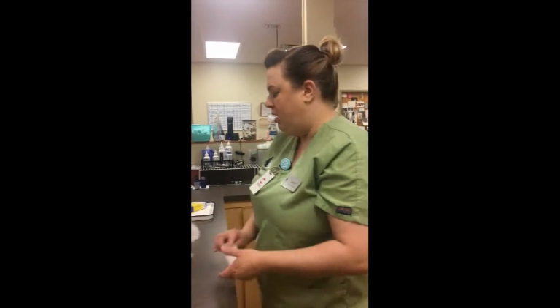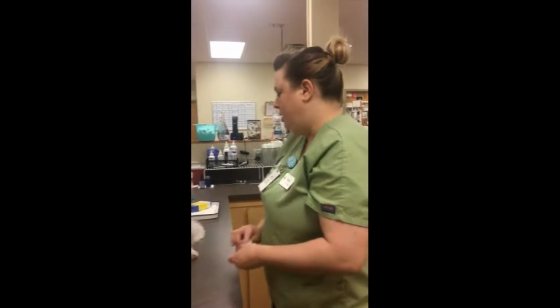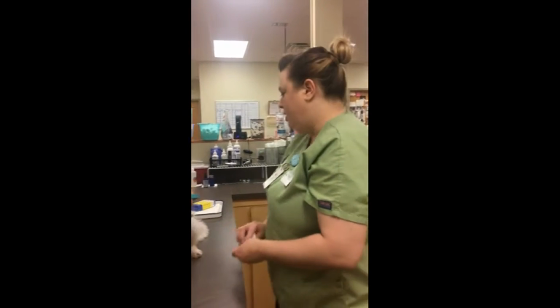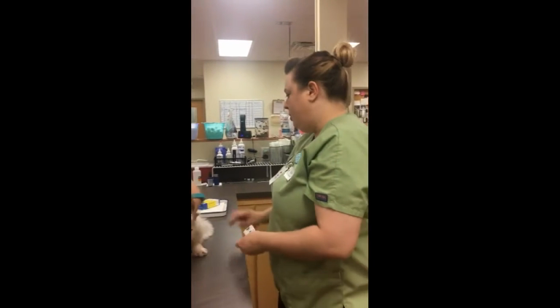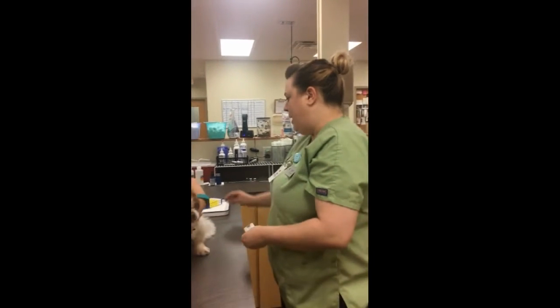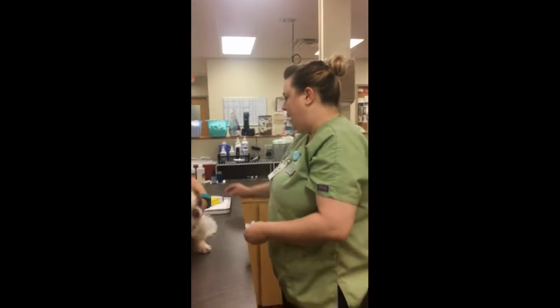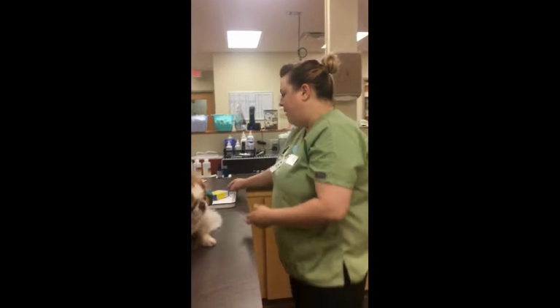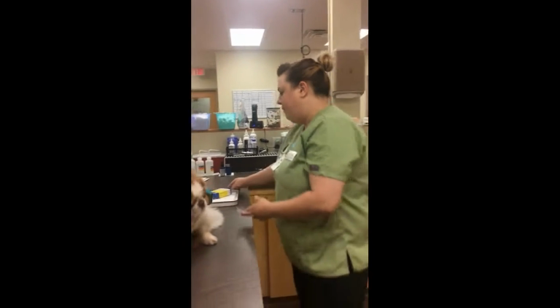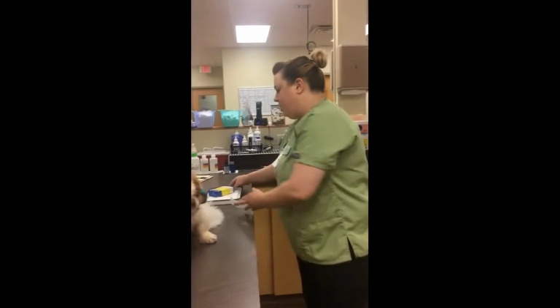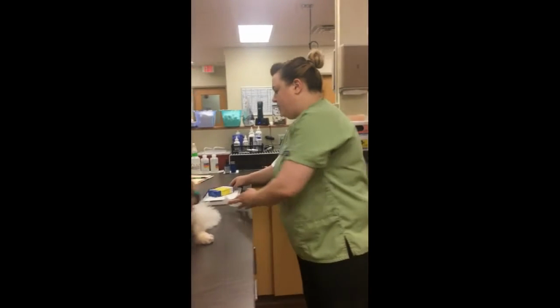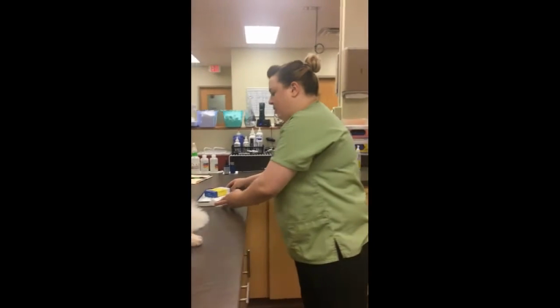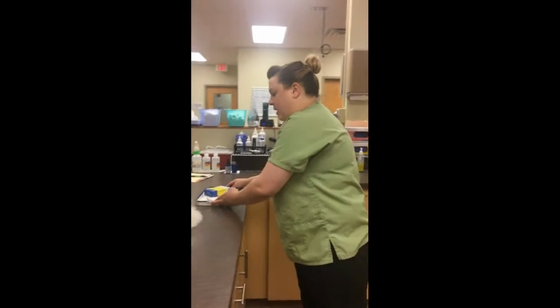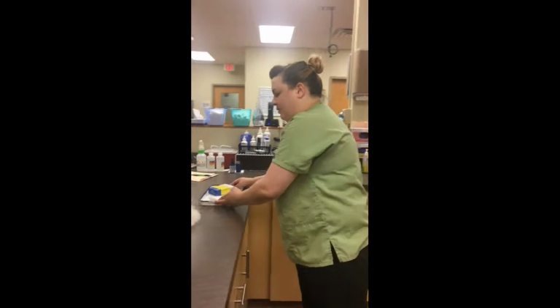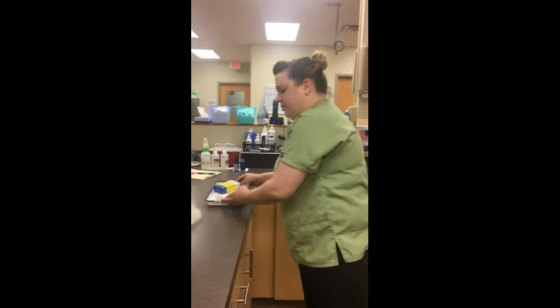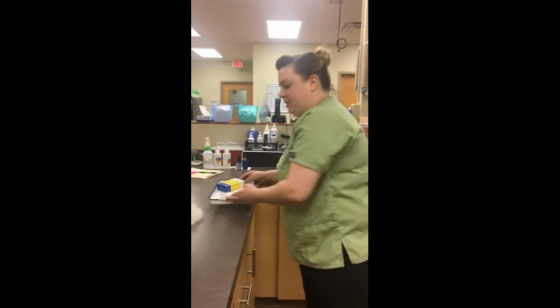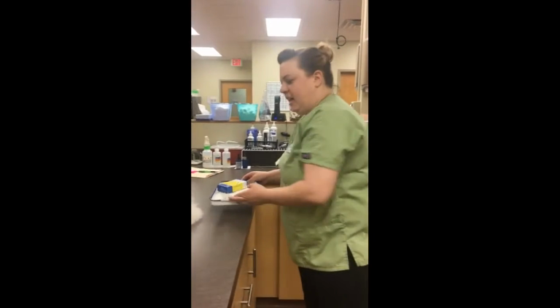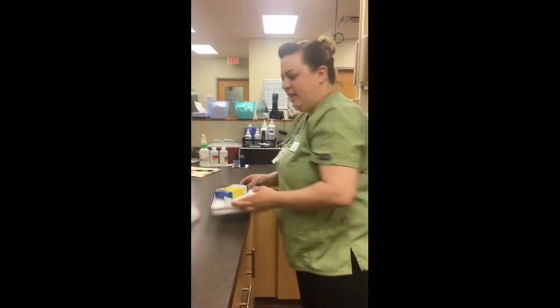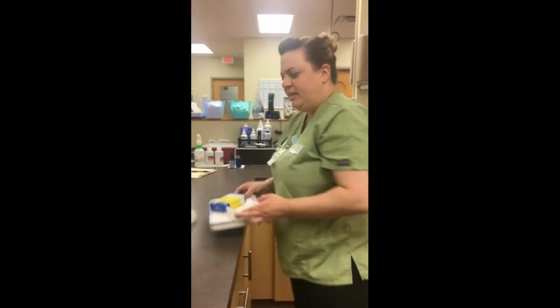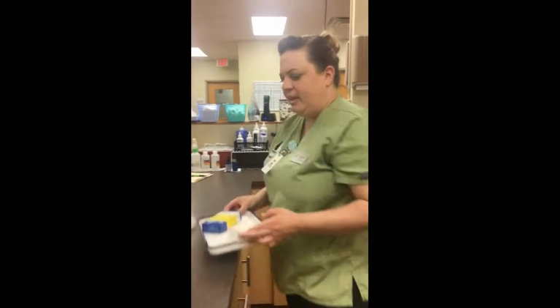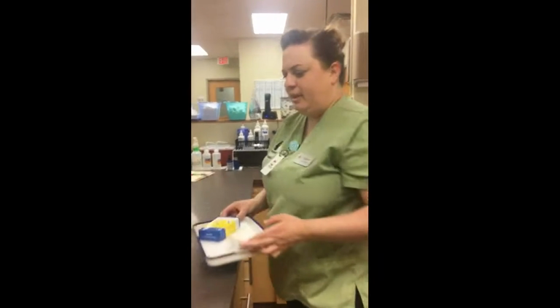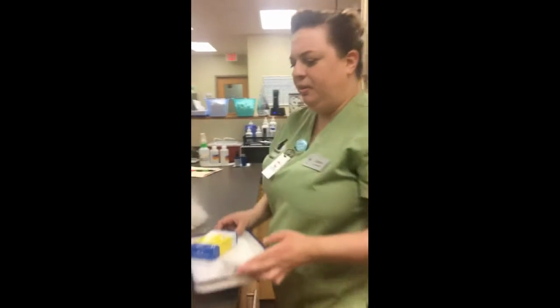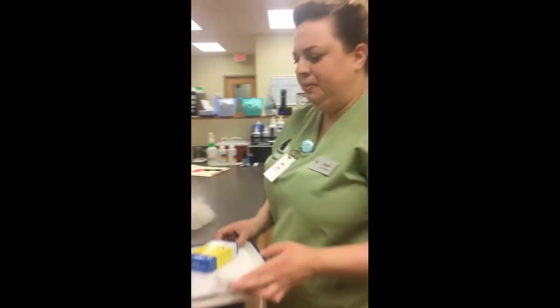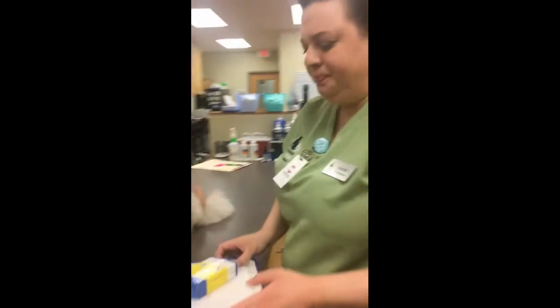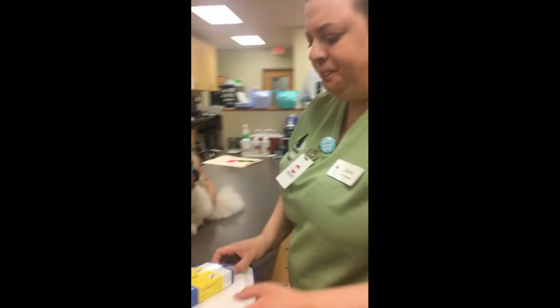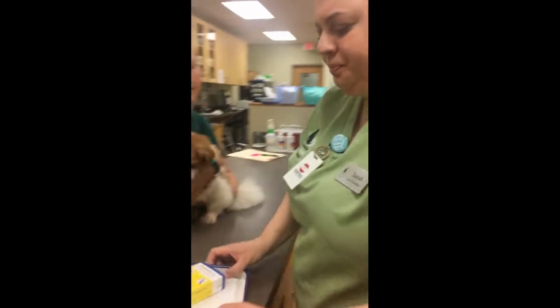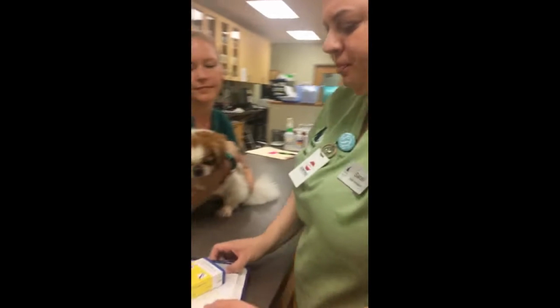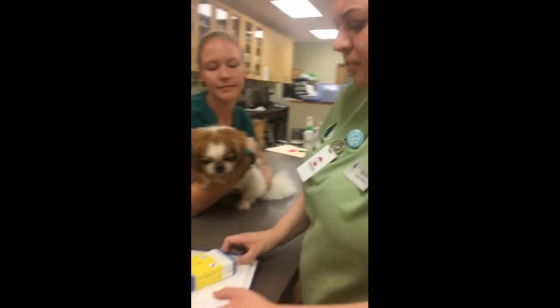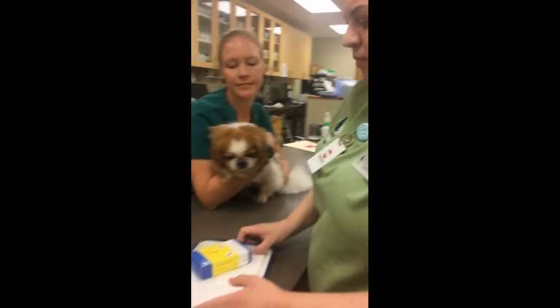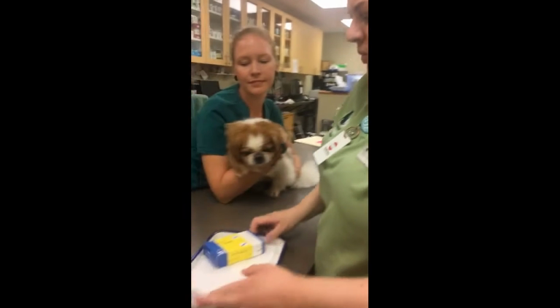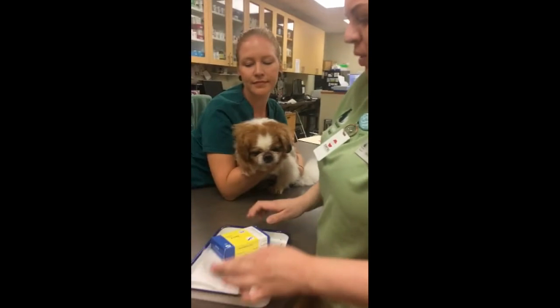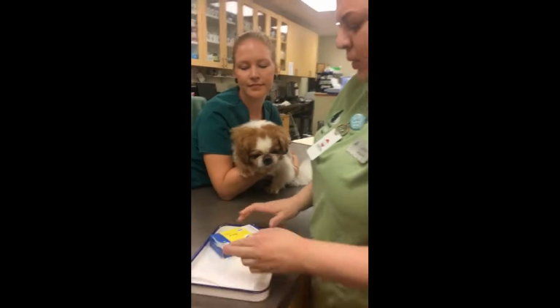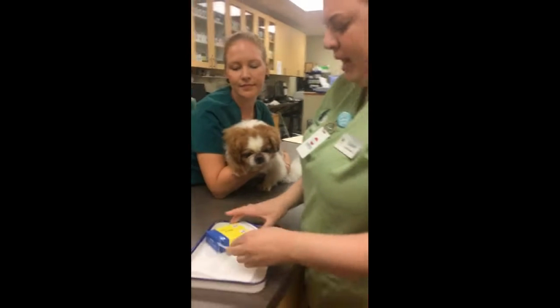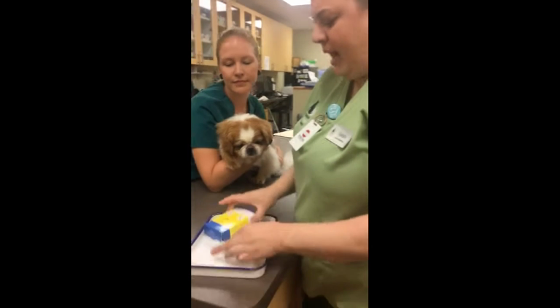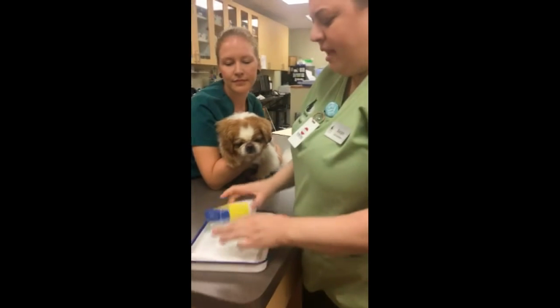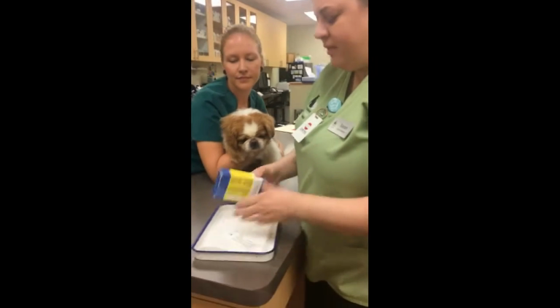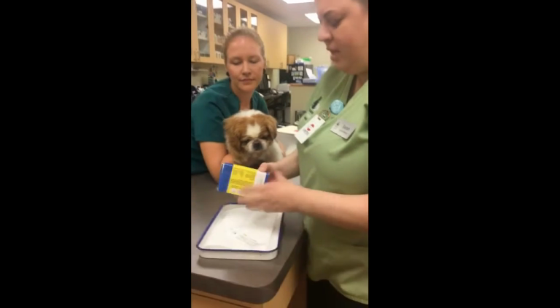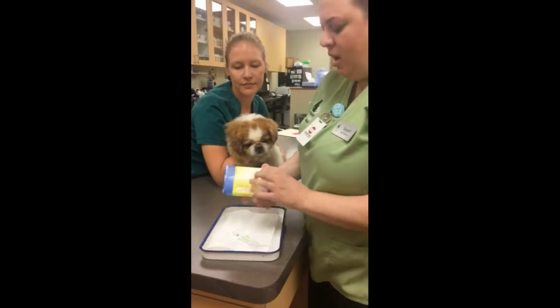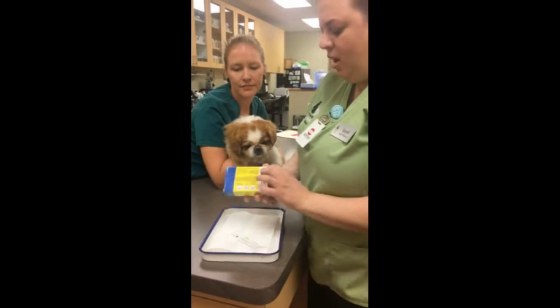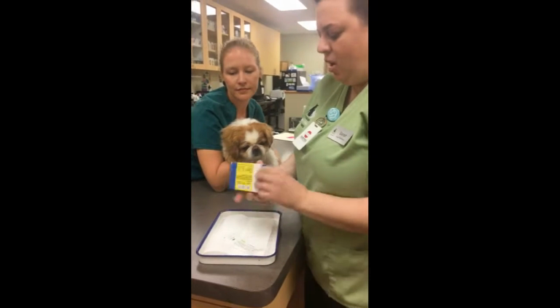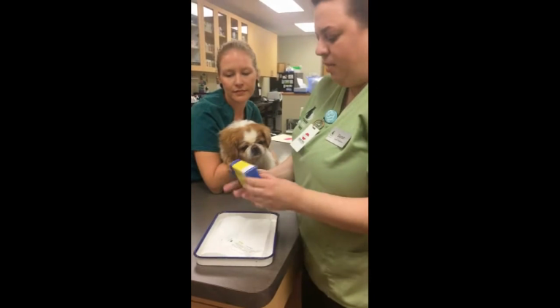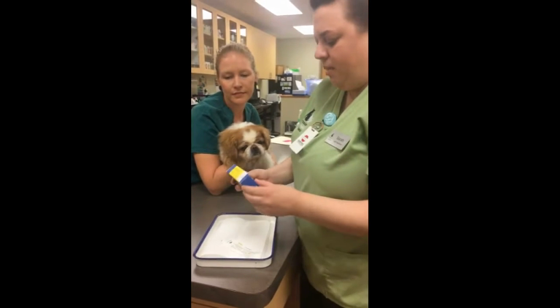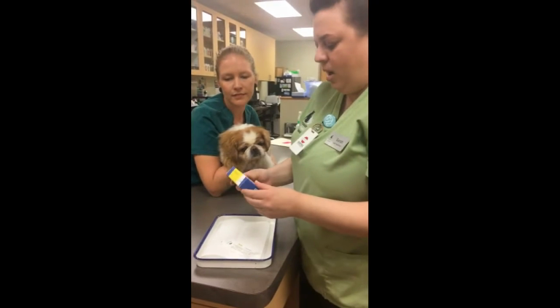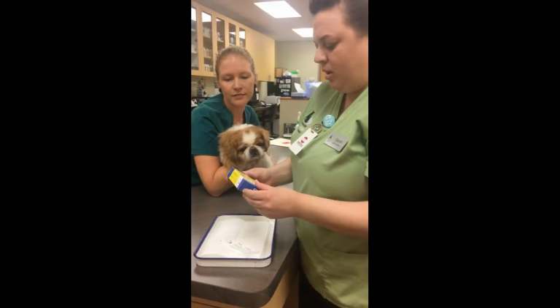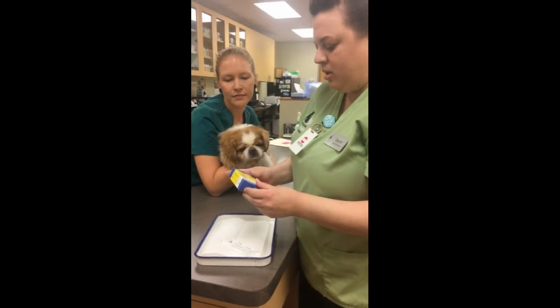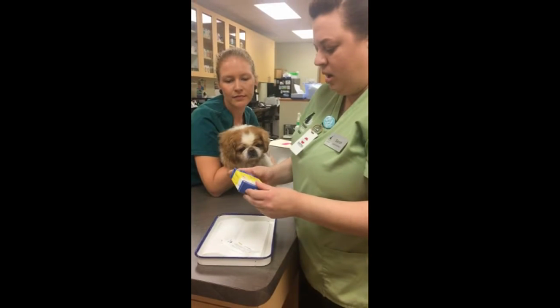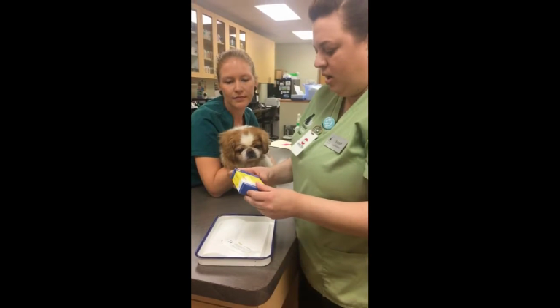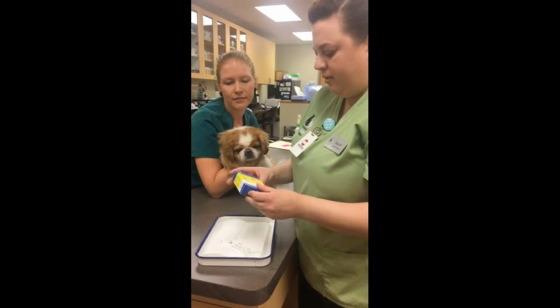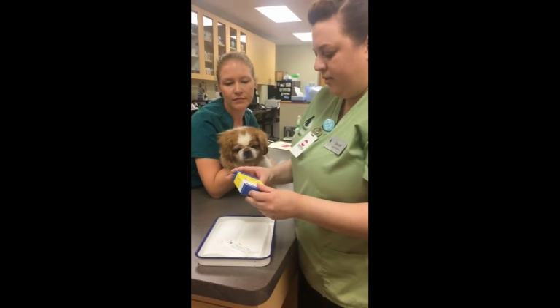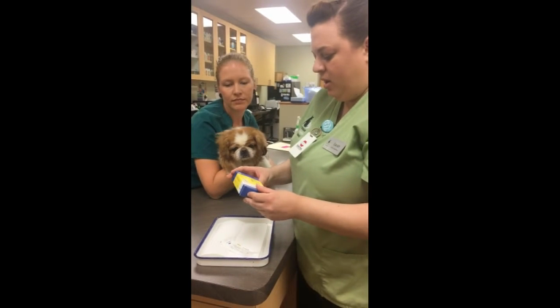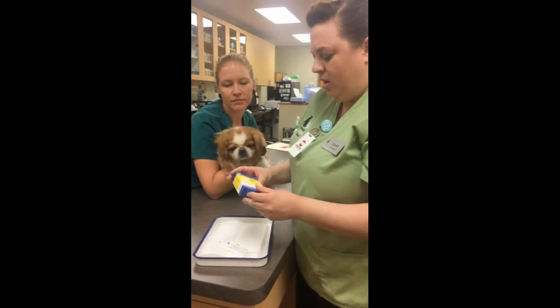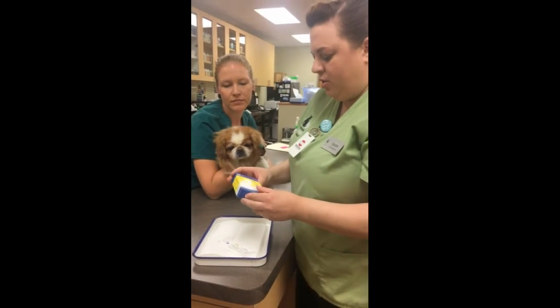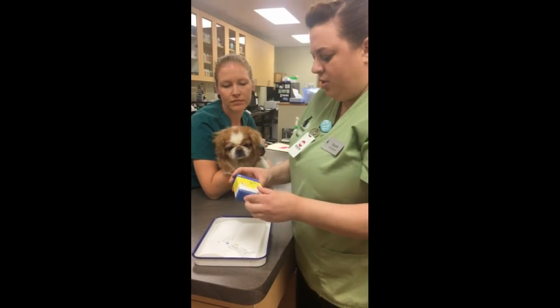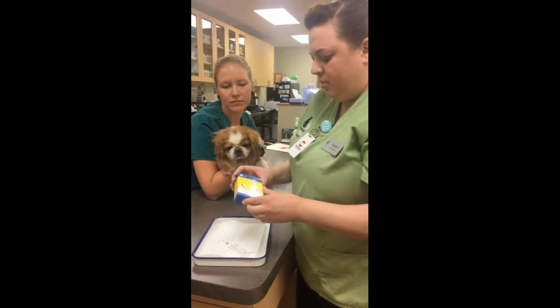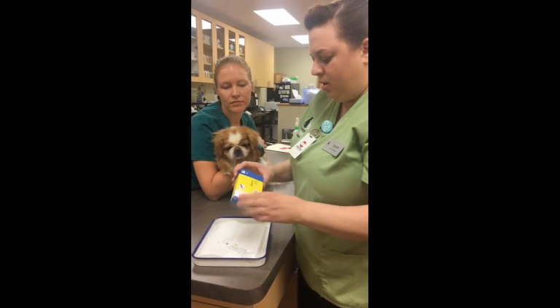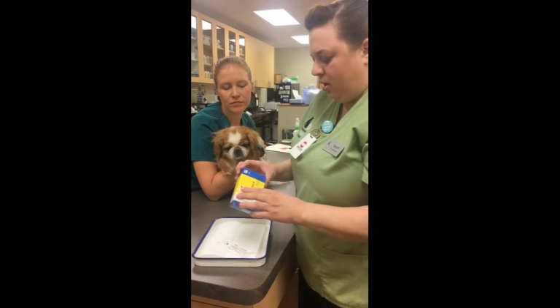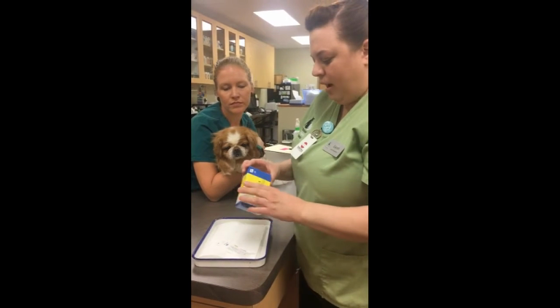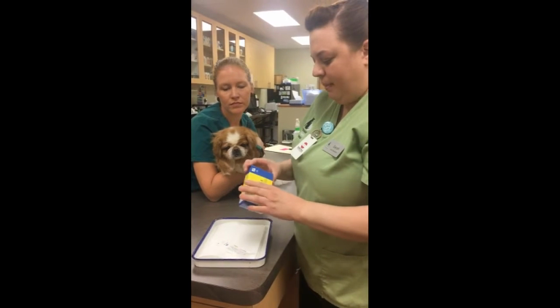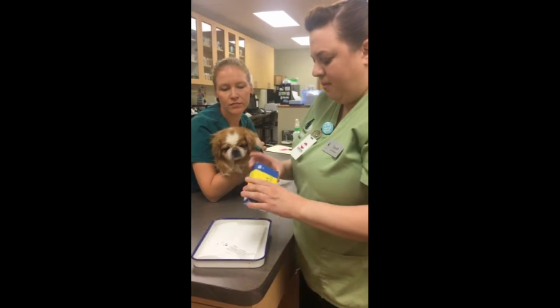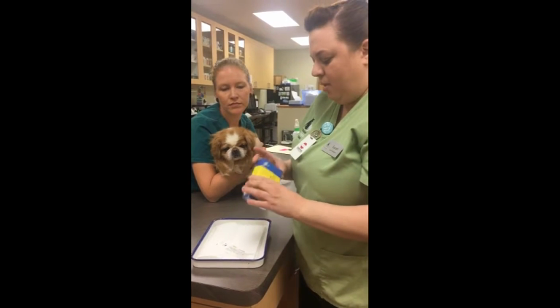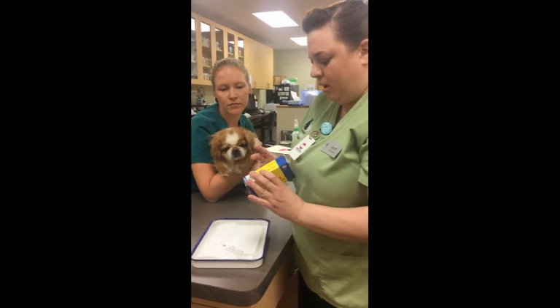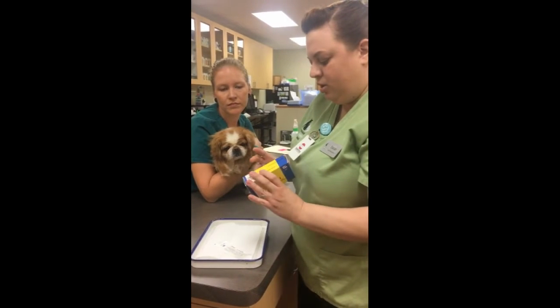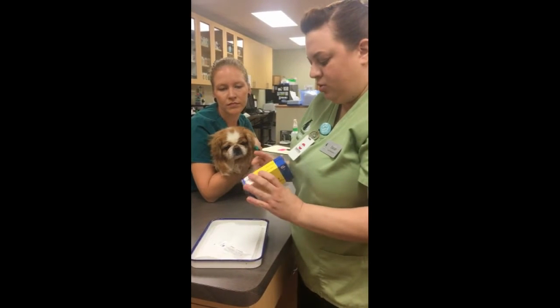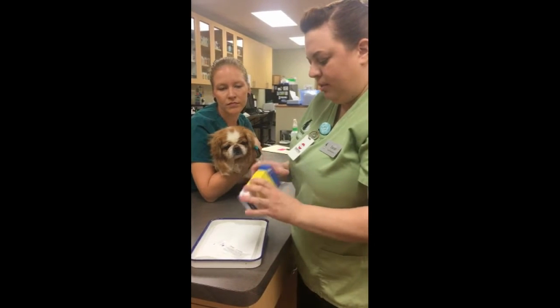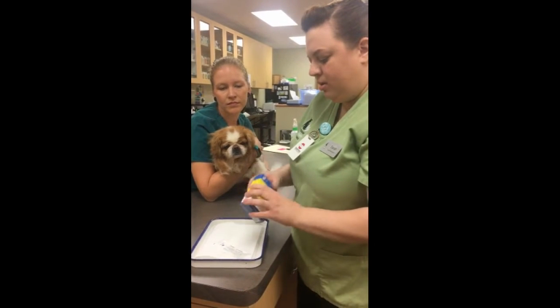So we have our tray of supplies here. We have our box of Schirmer ophthalmic strips.